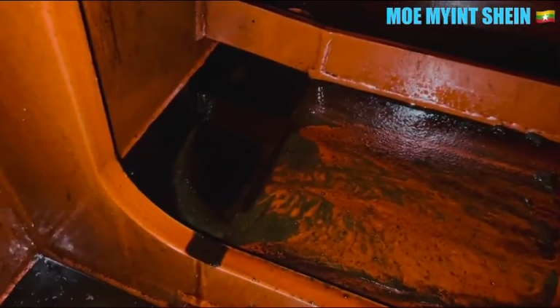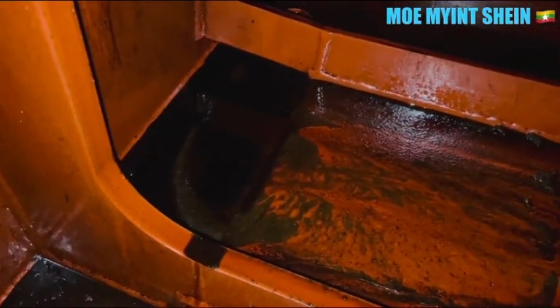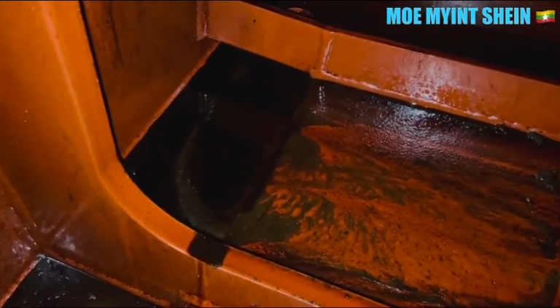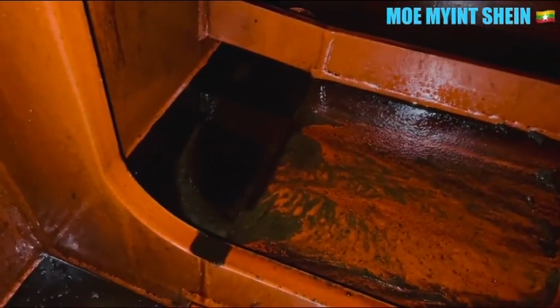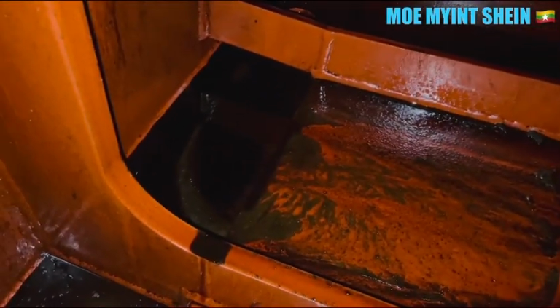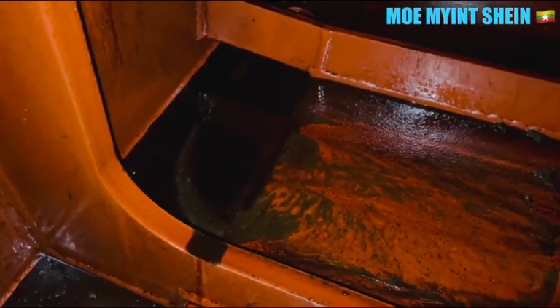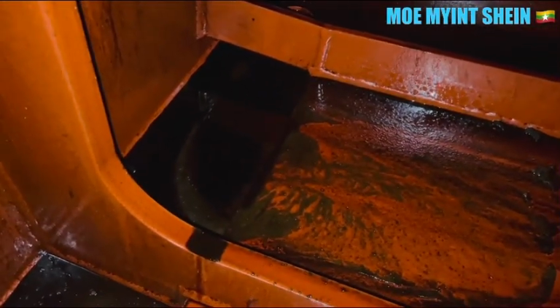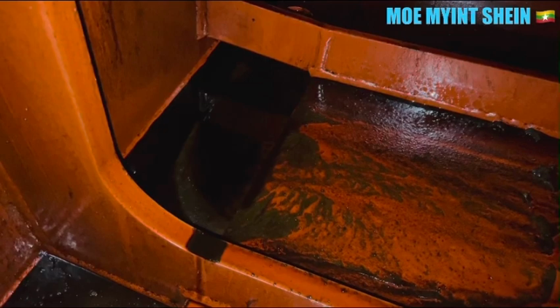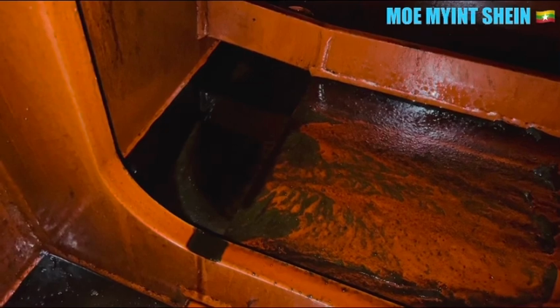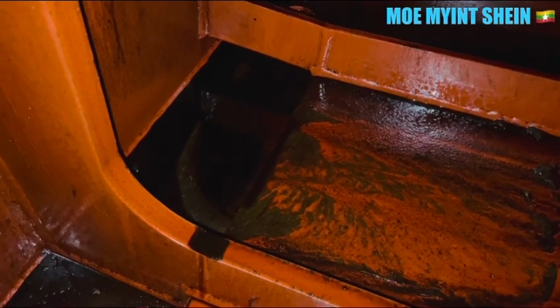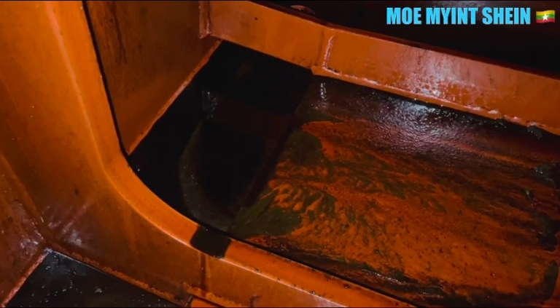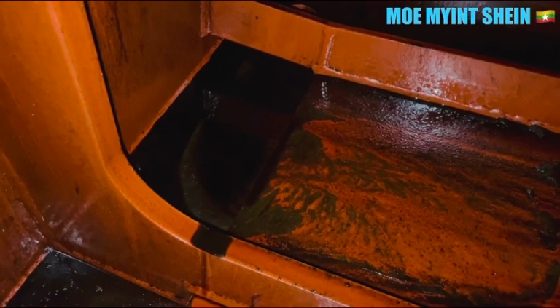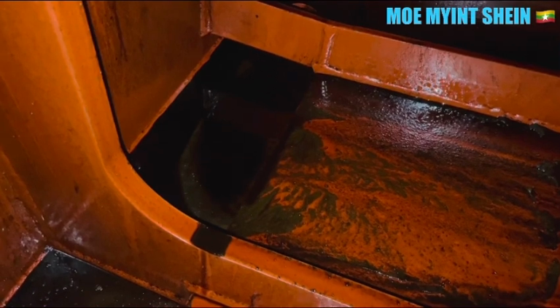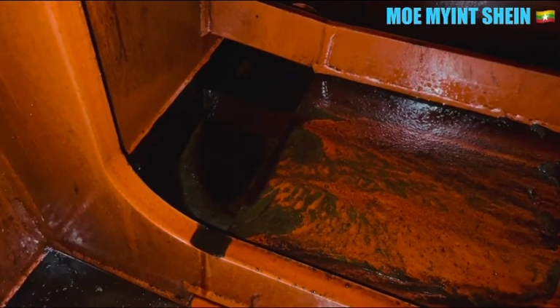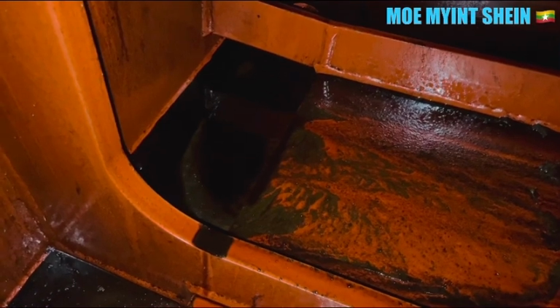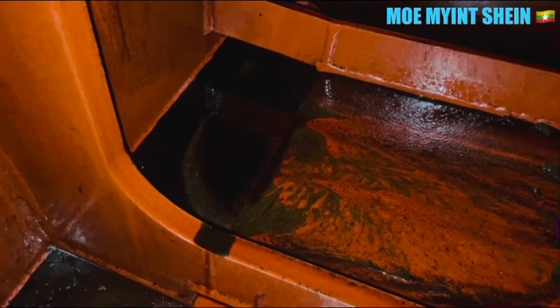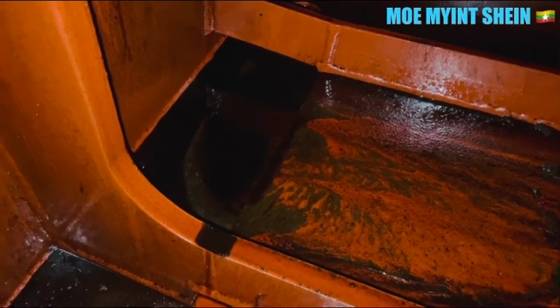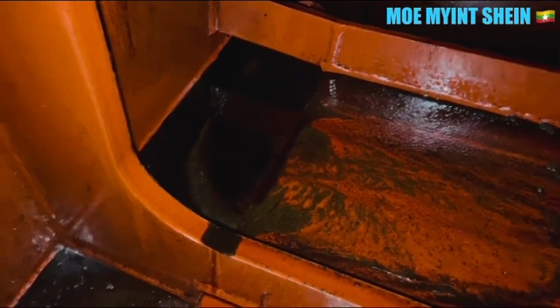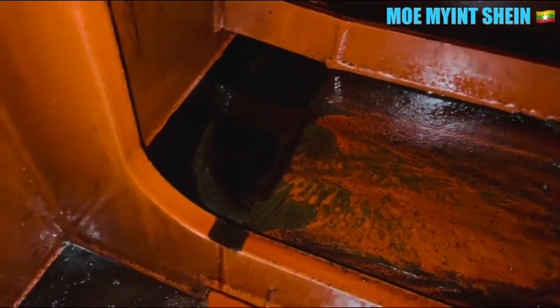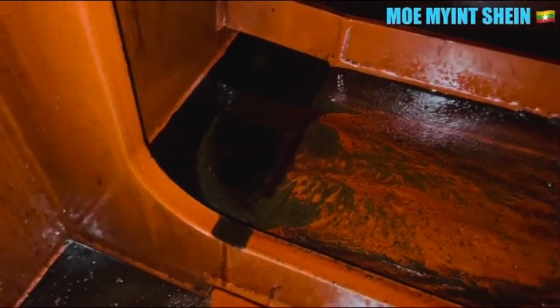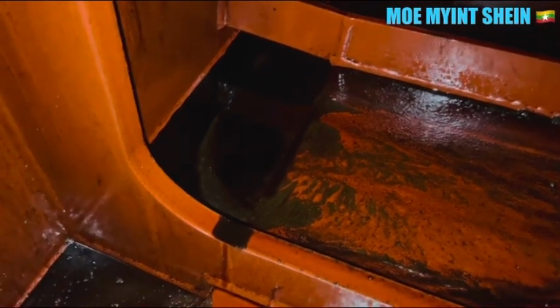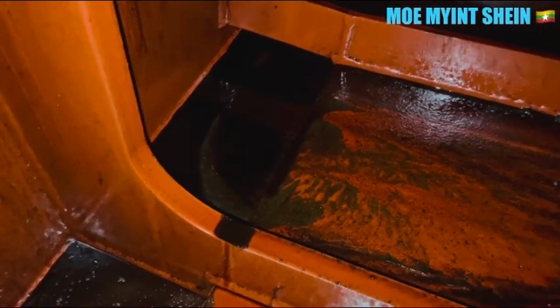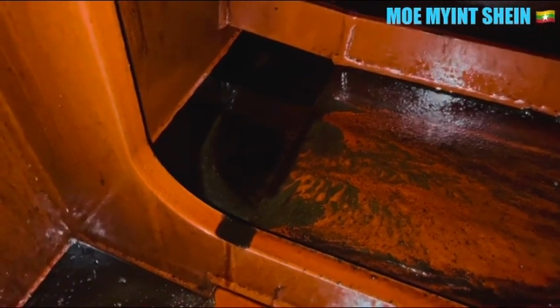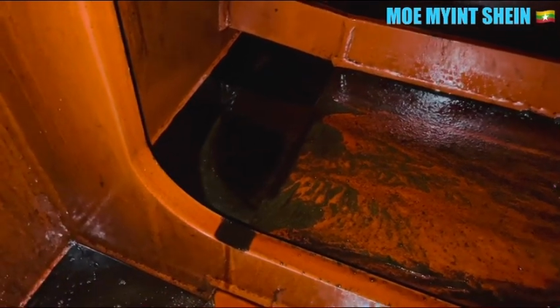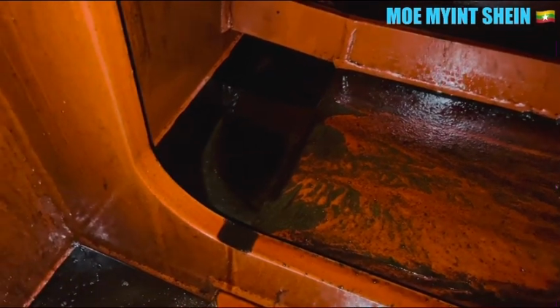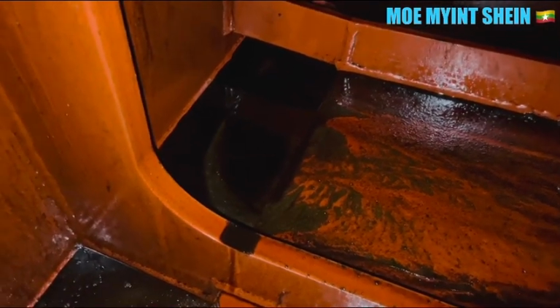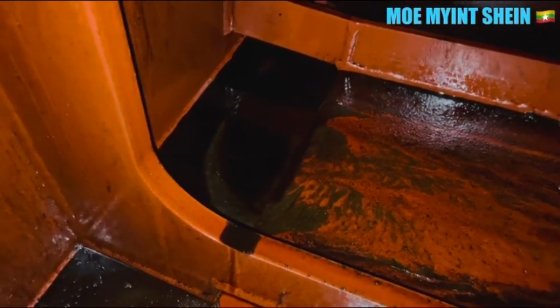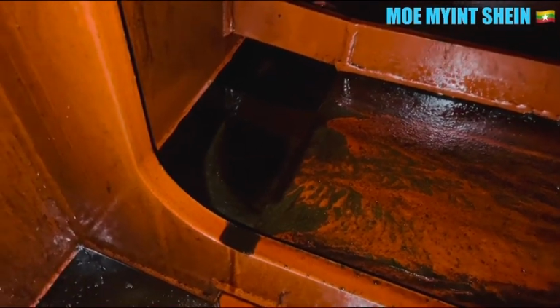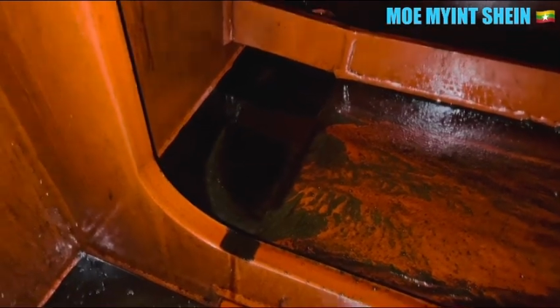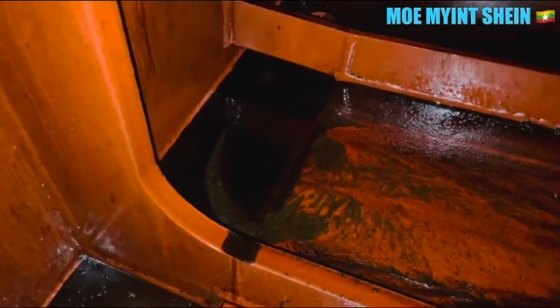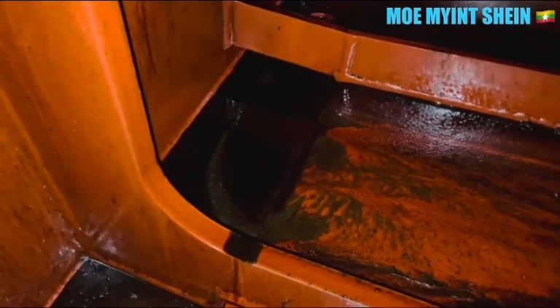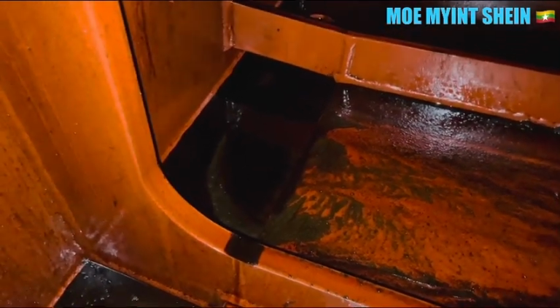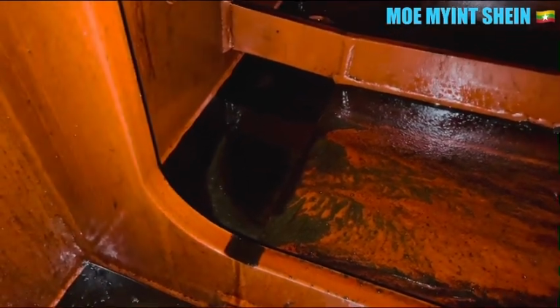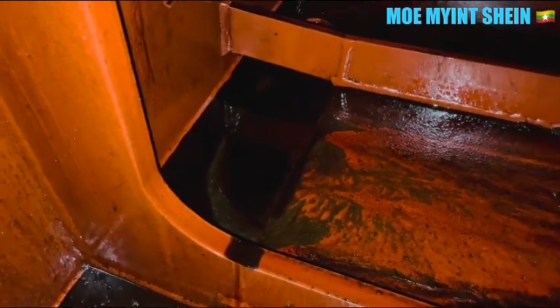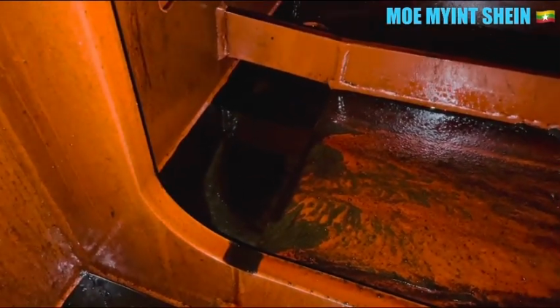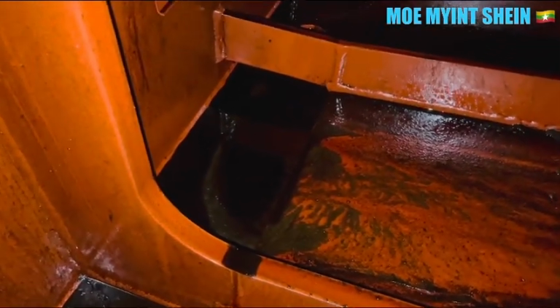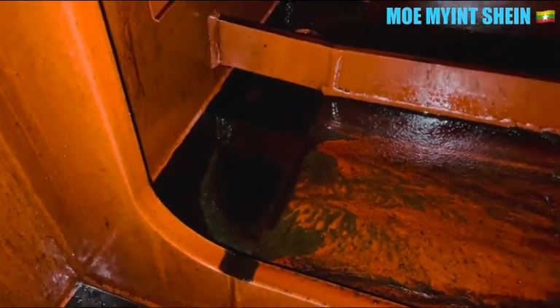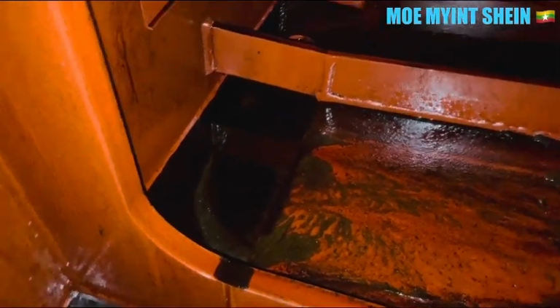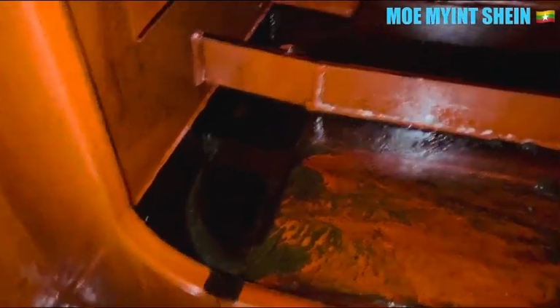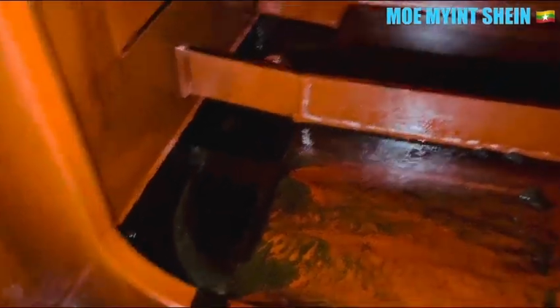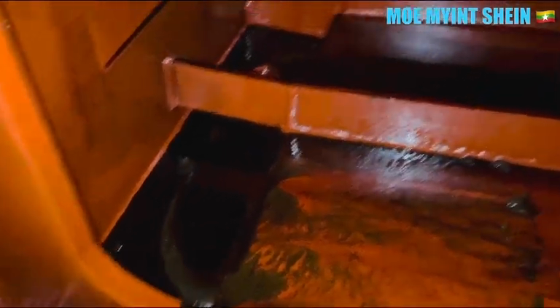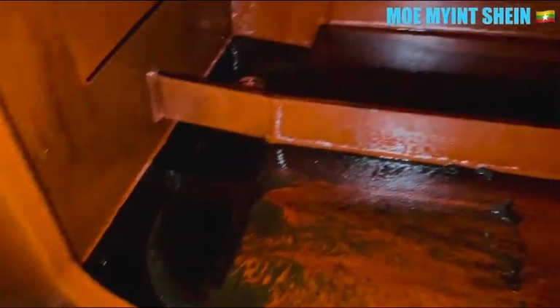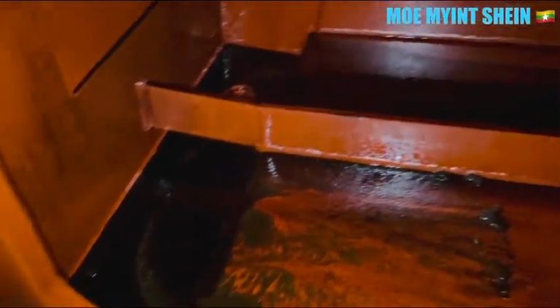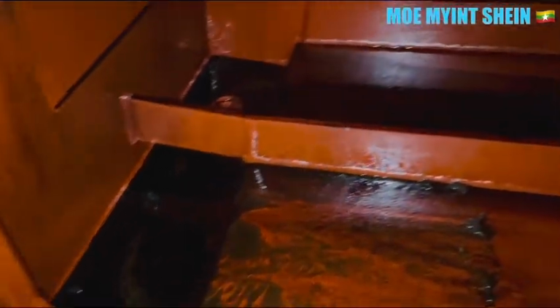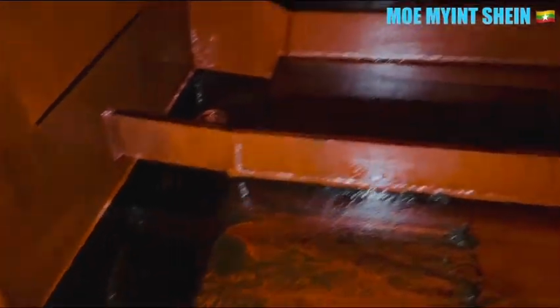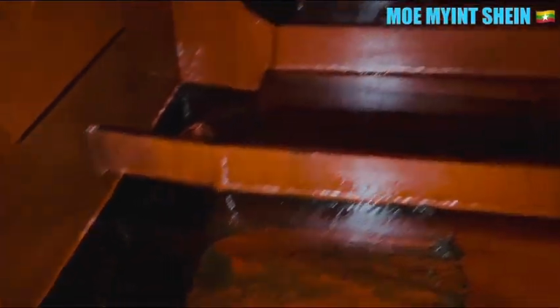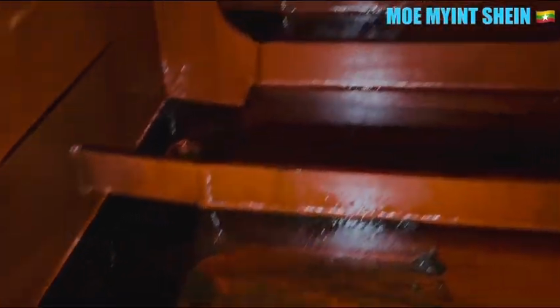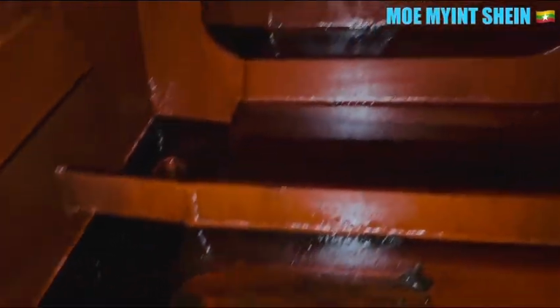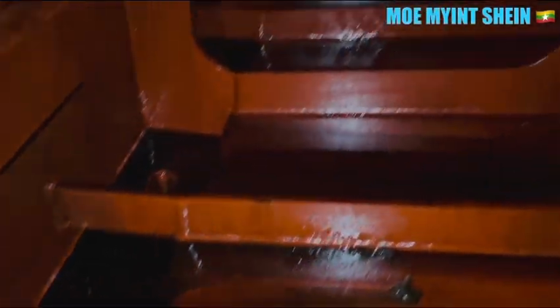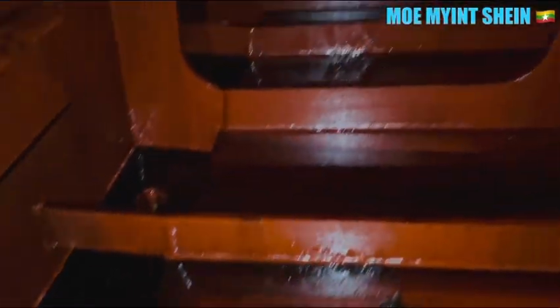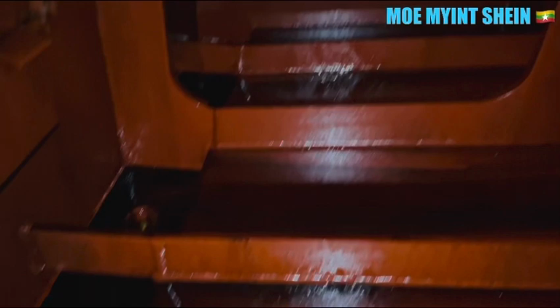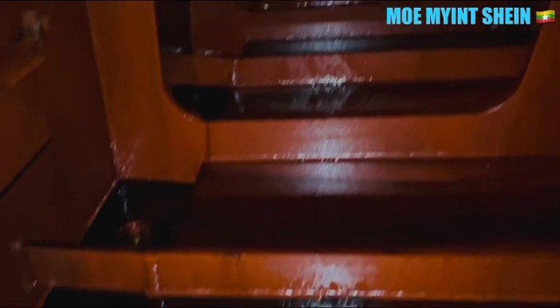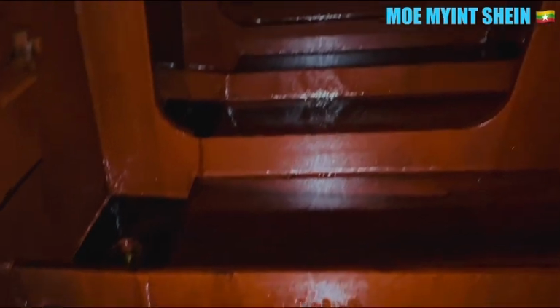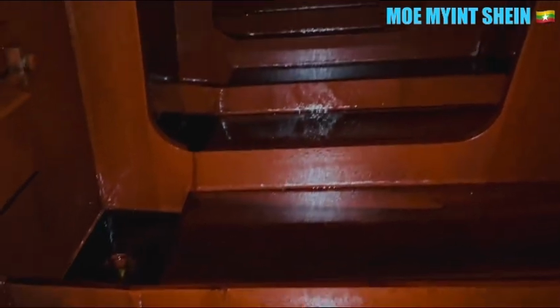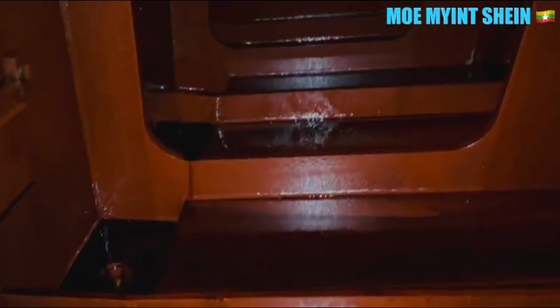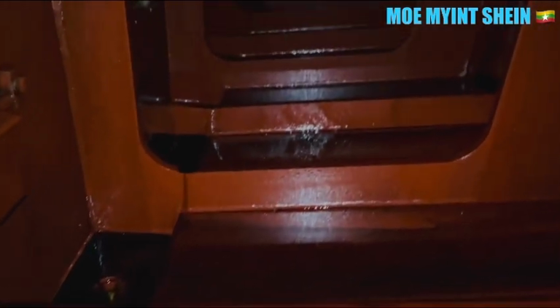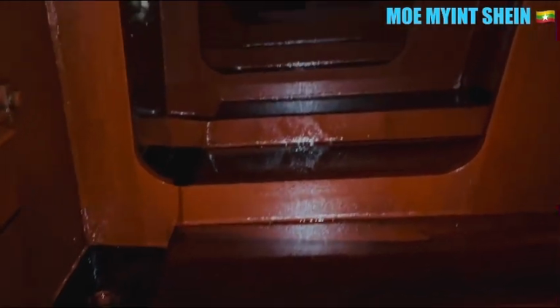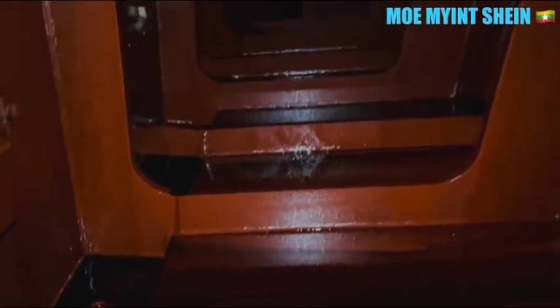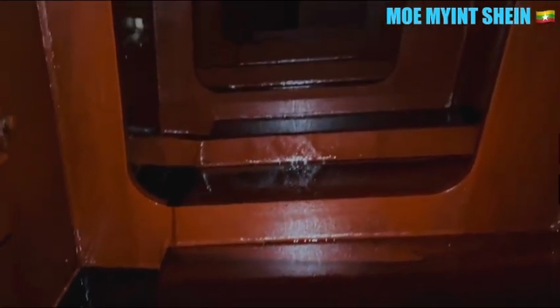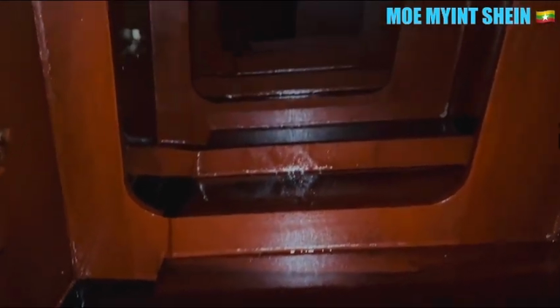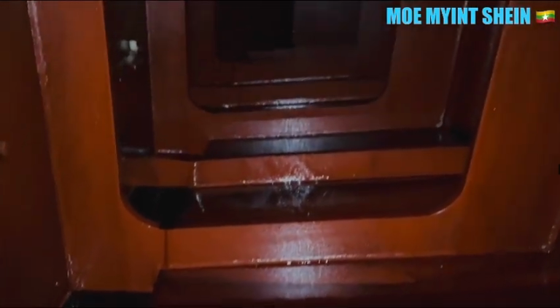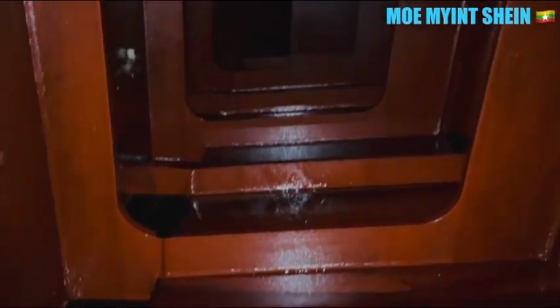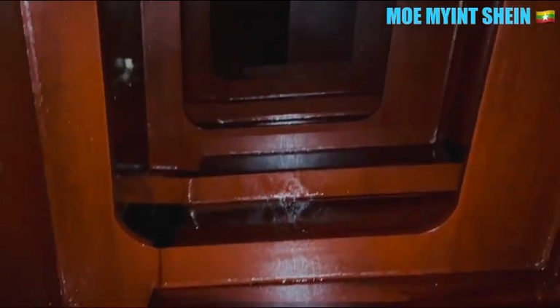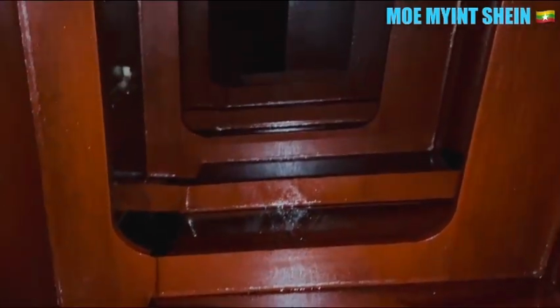If you find a large amount of sludge and deposits inside the receiver, you need to clean it and investigate where the contamination came from.